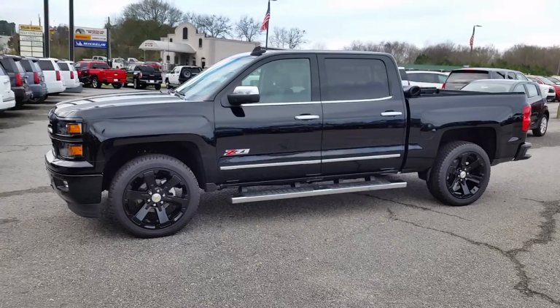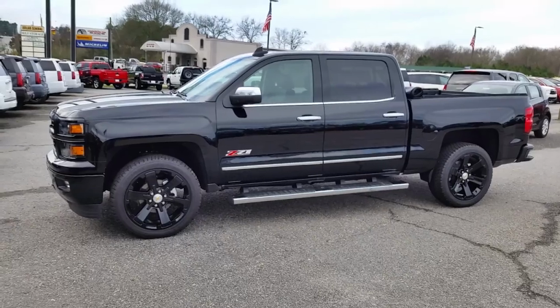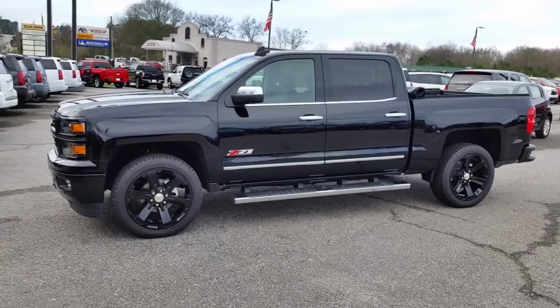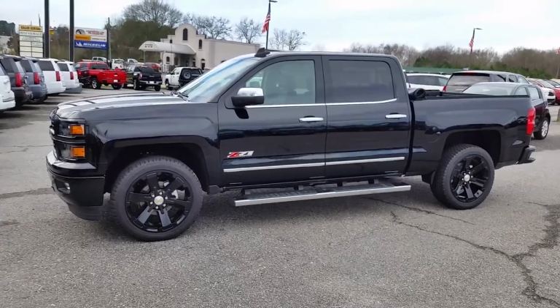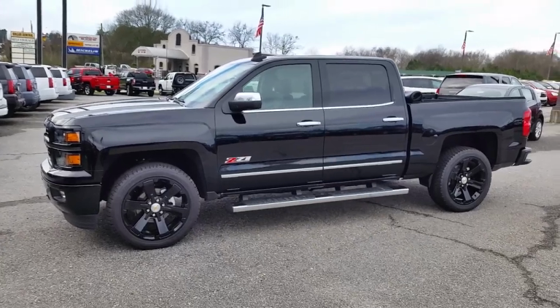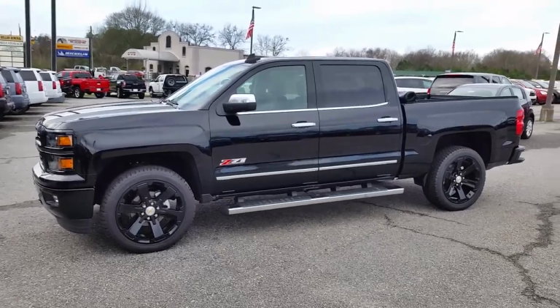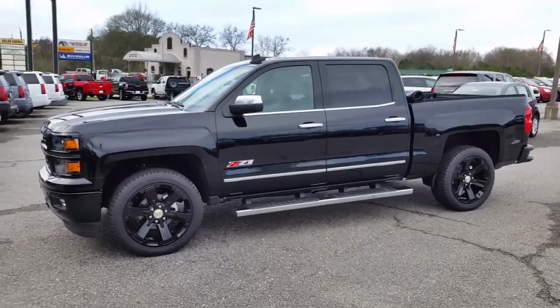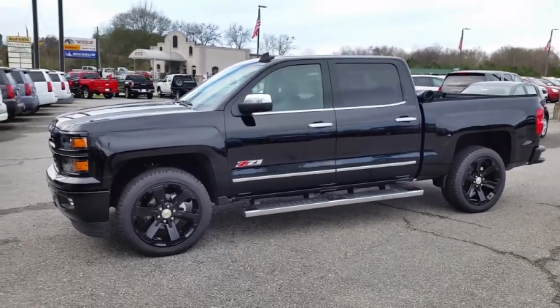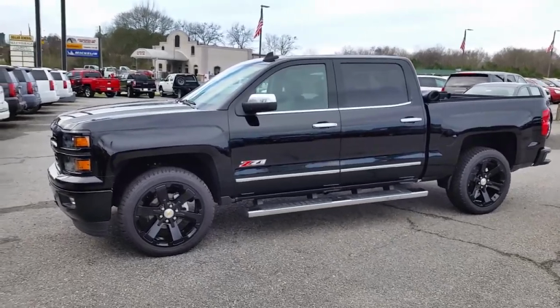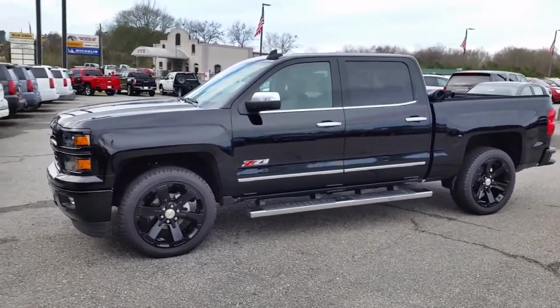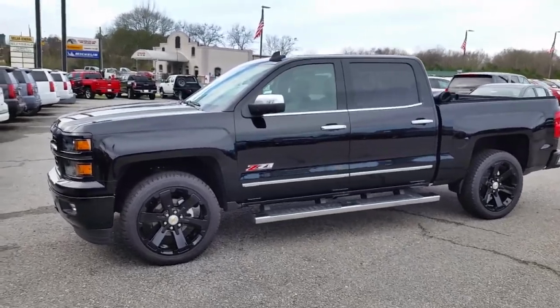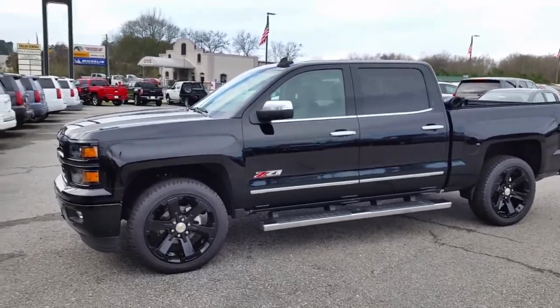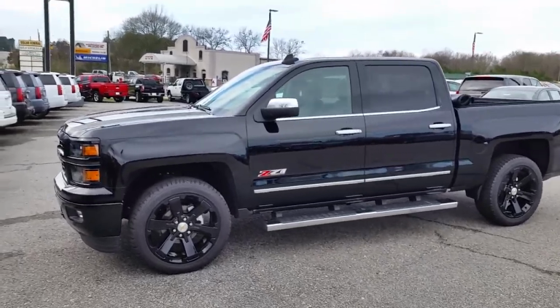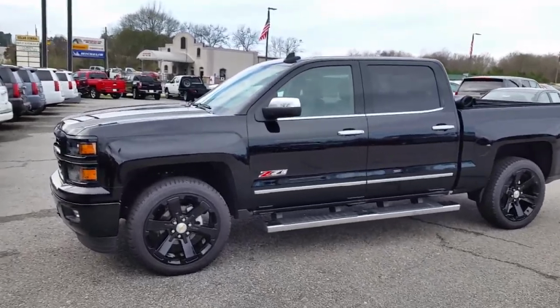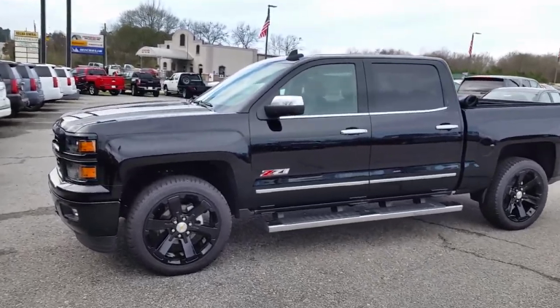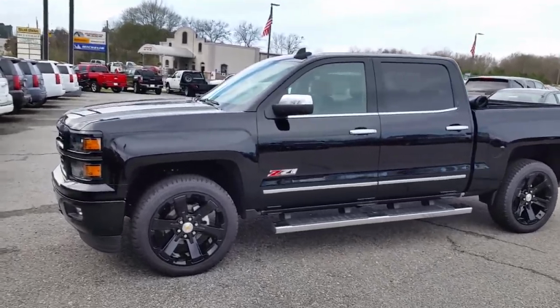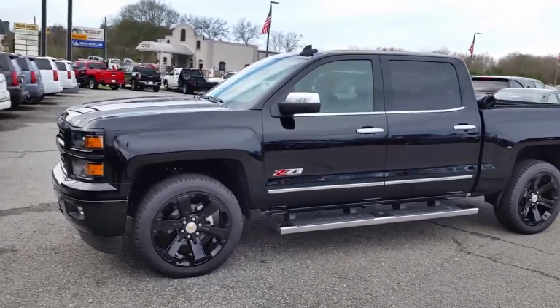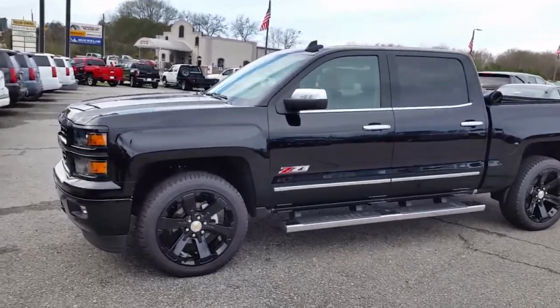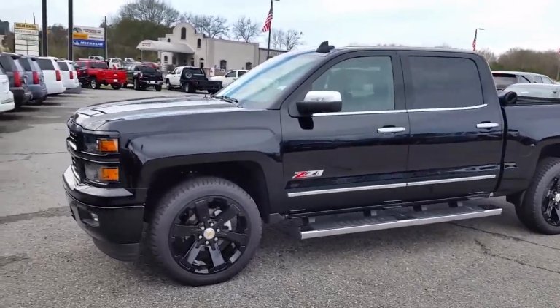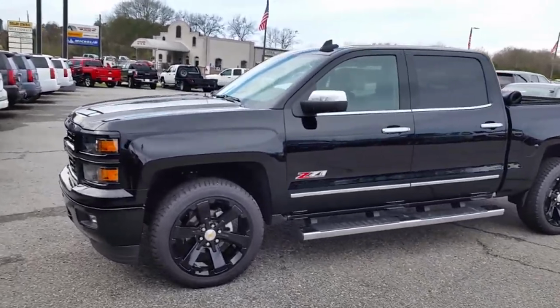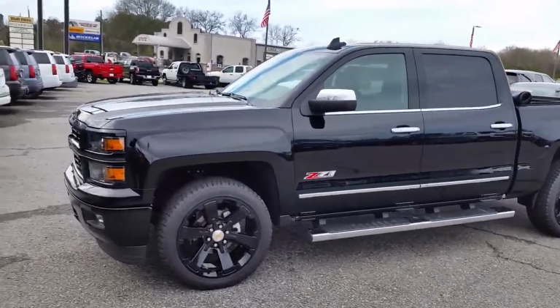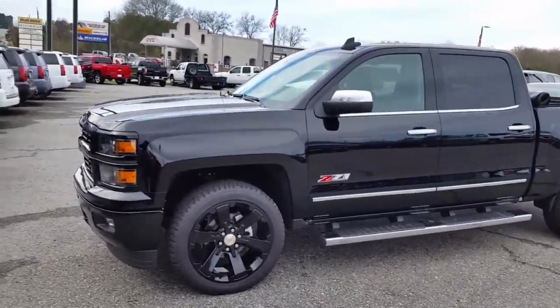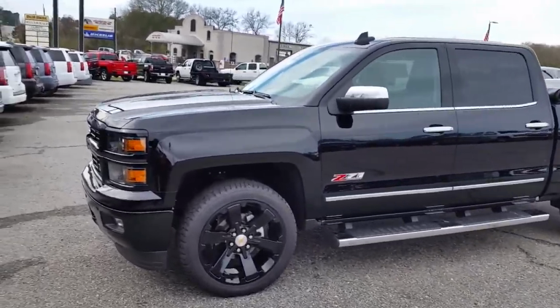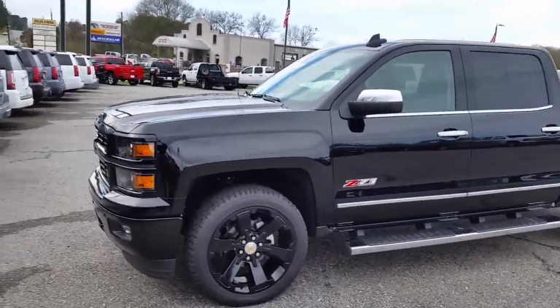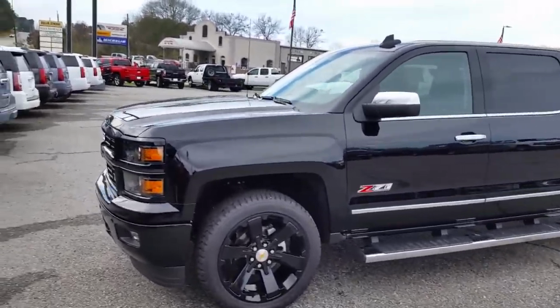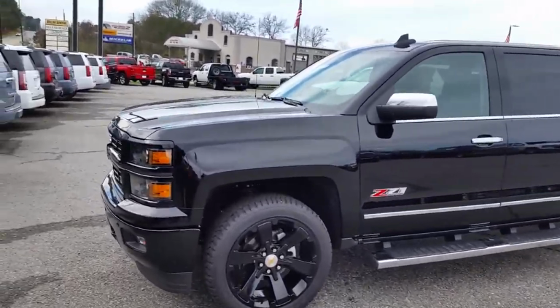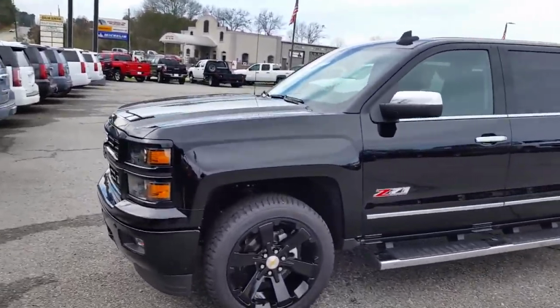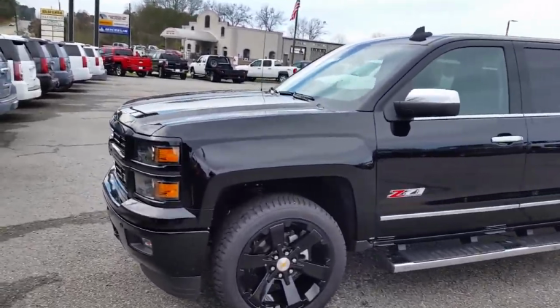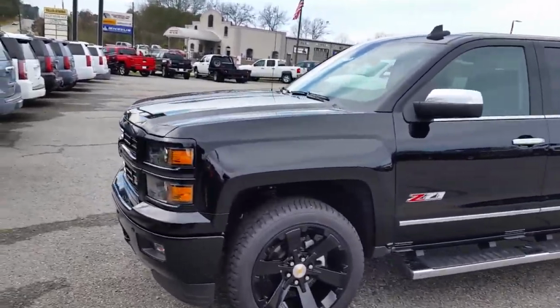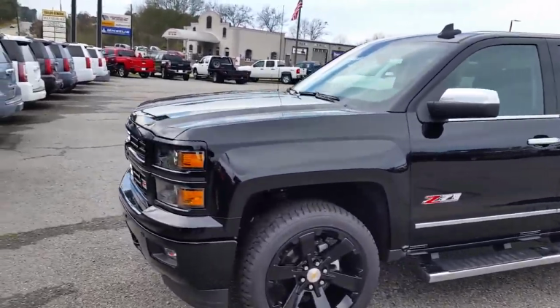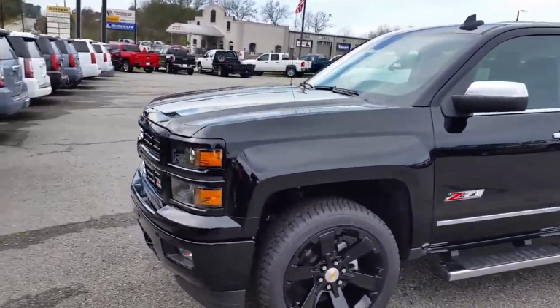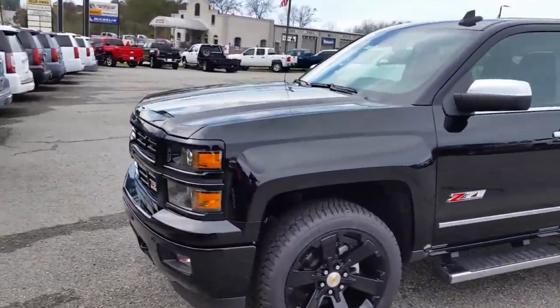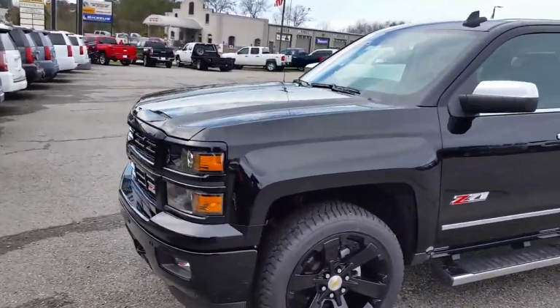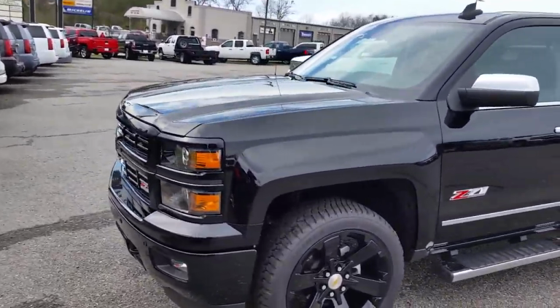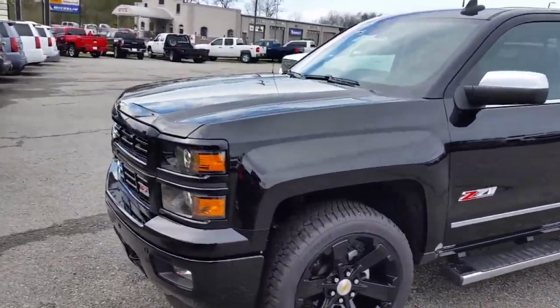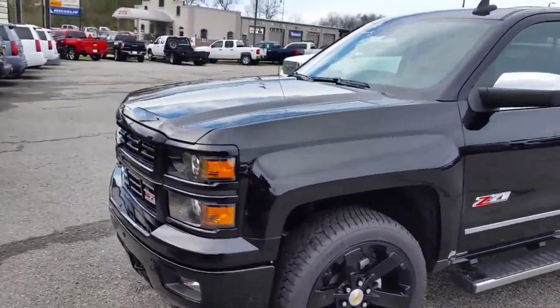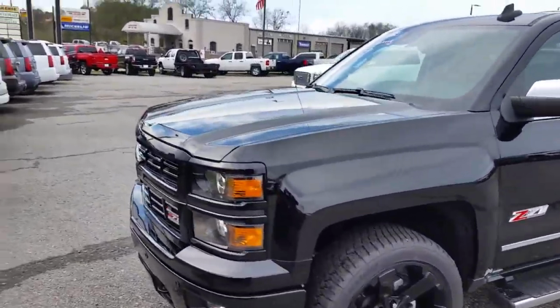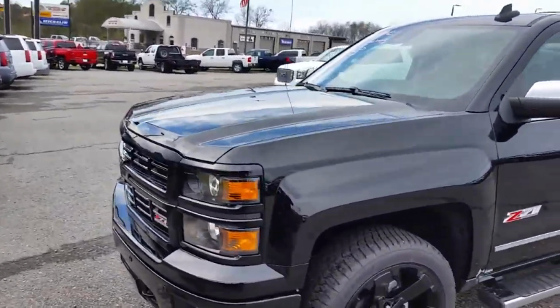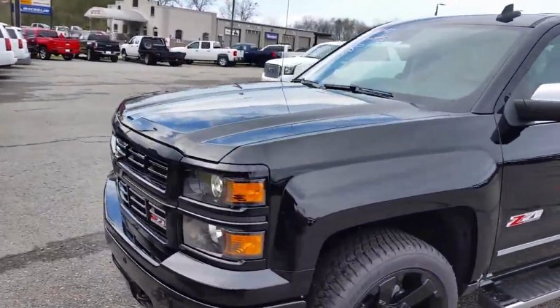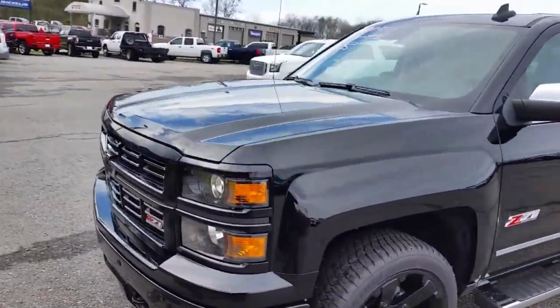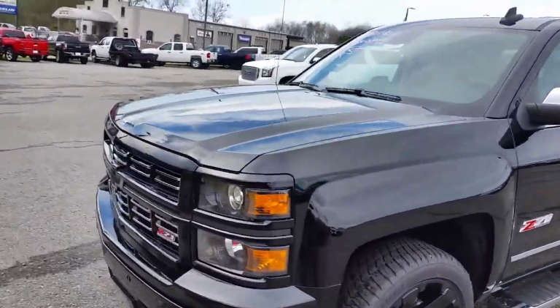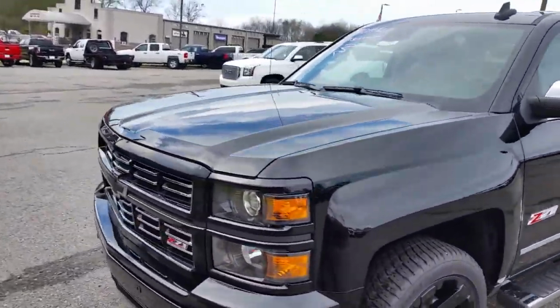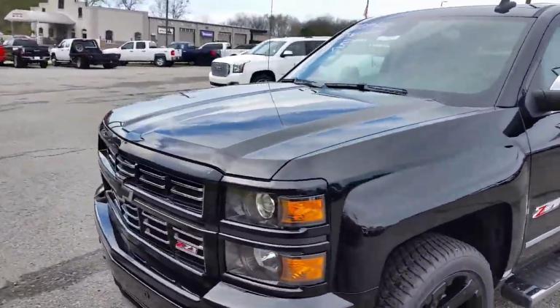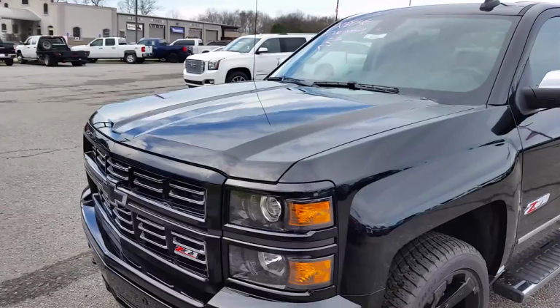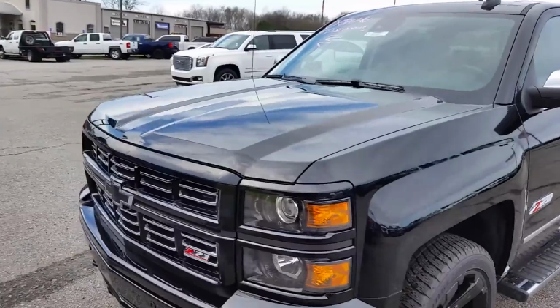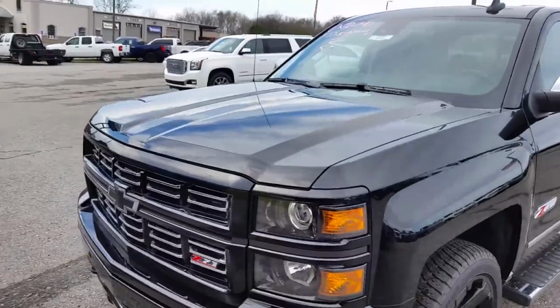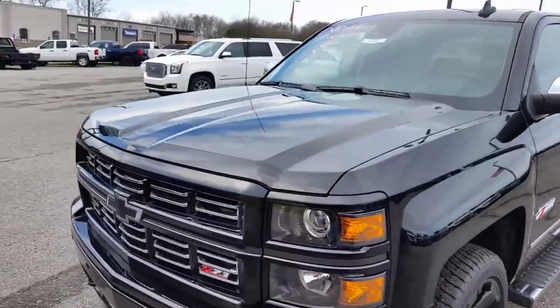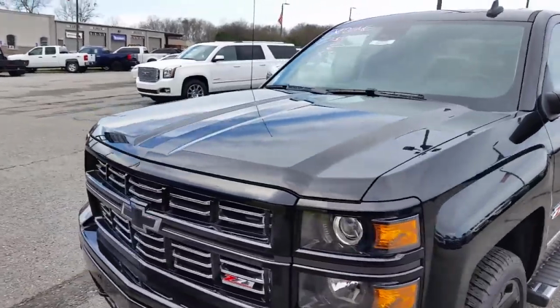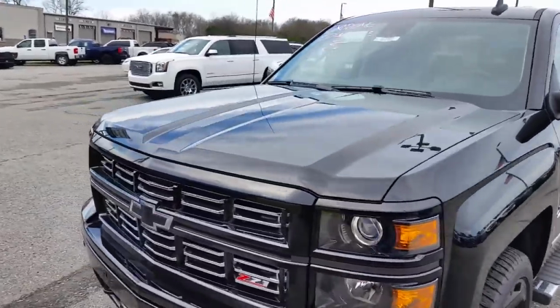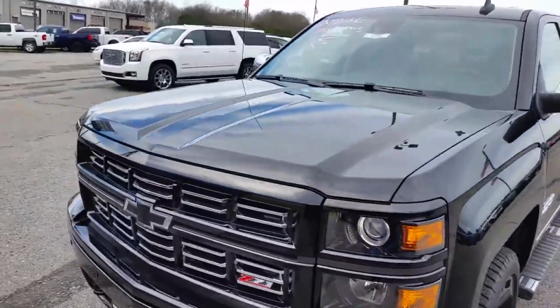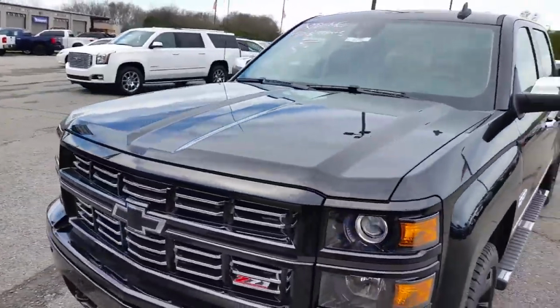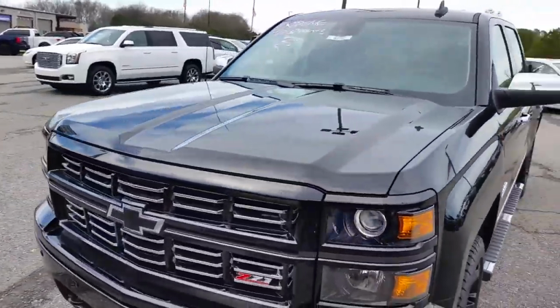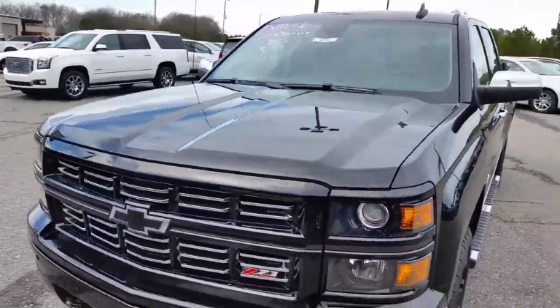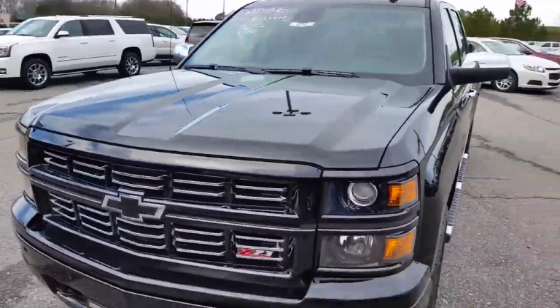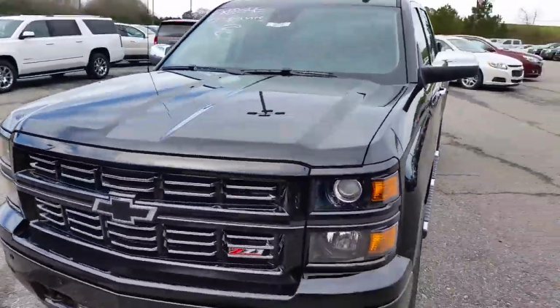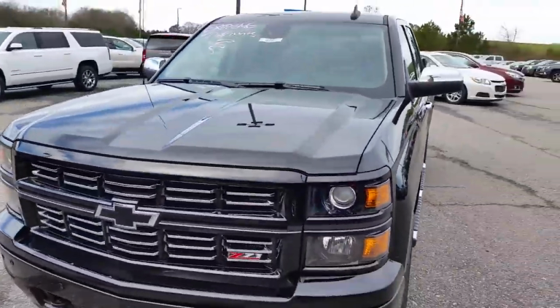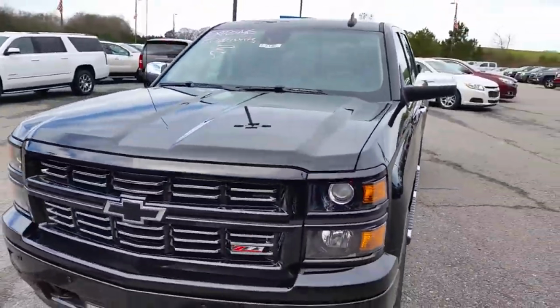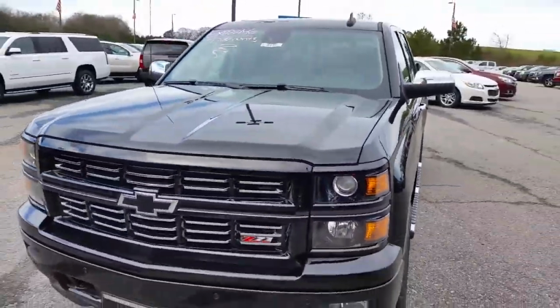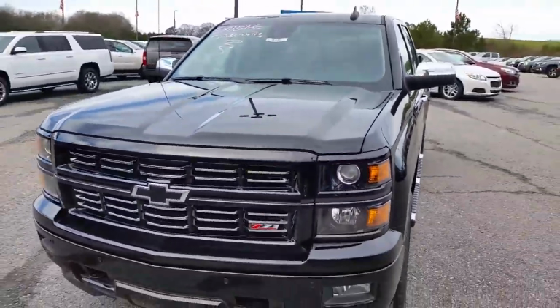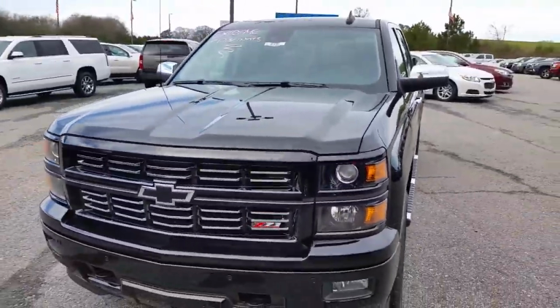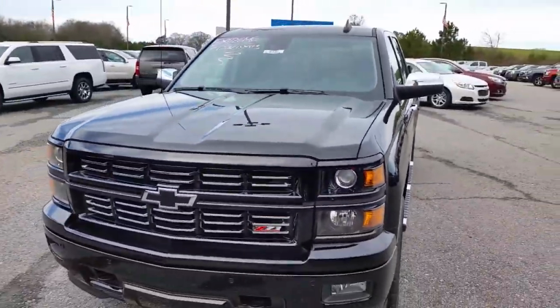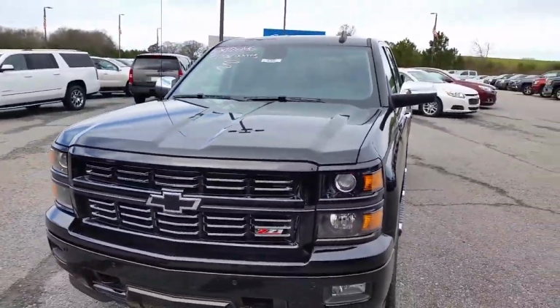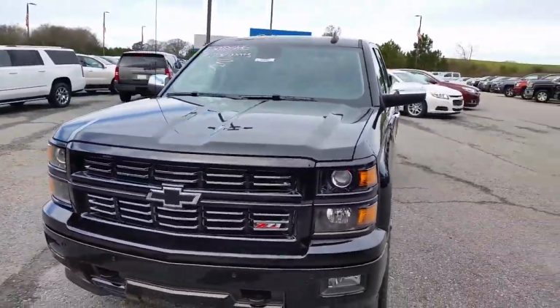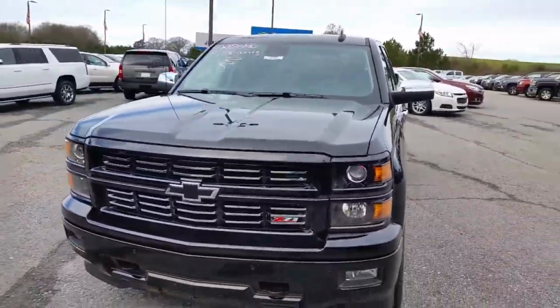Hey Brian, I'm Brian O'Wilch here at Jim and Britt Chevrolet. Just got off the phone with you. I'll send you a quick little video of the Silverado Midnight Edition that we have here.